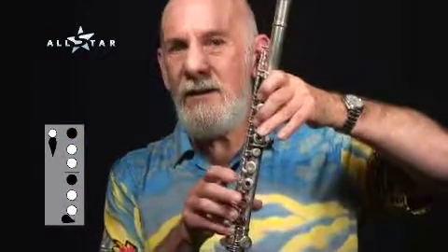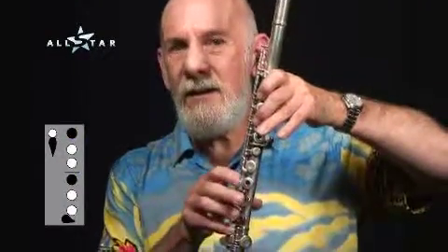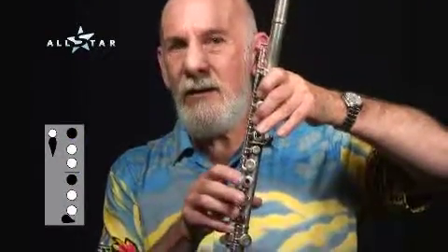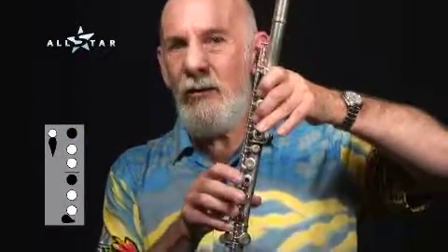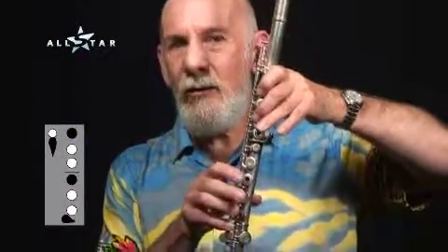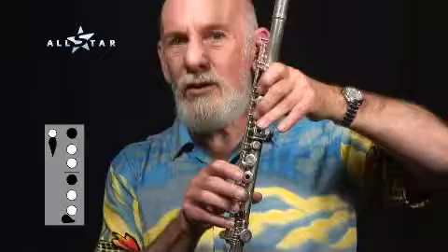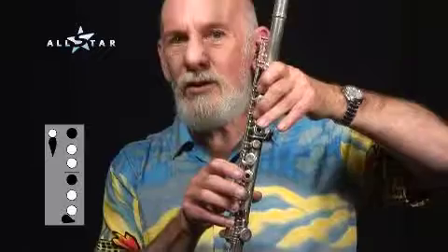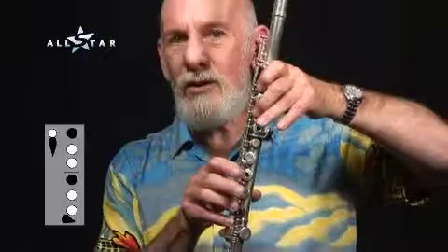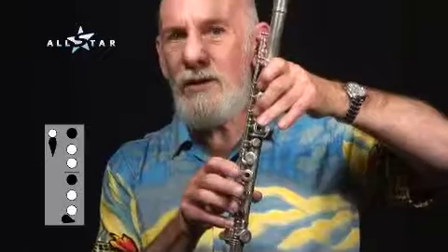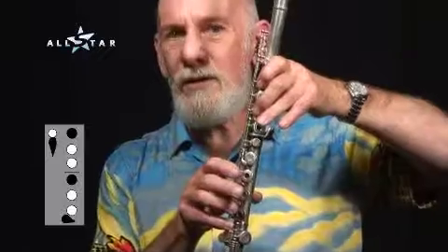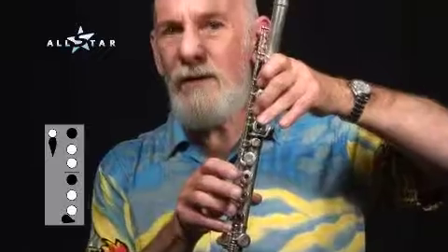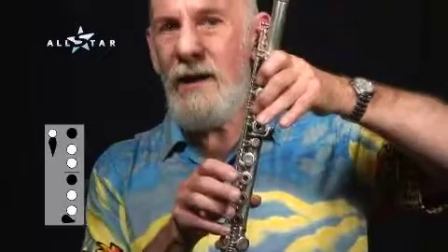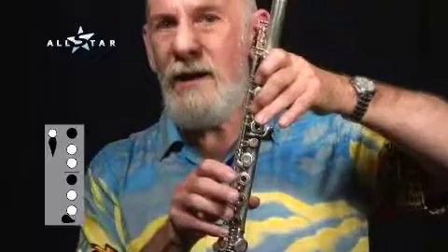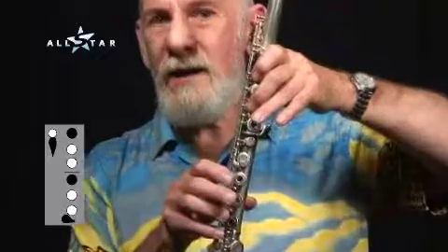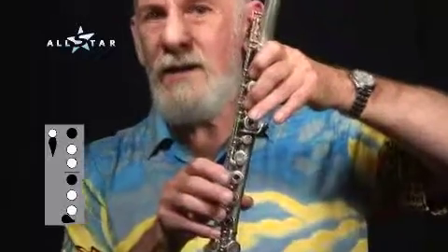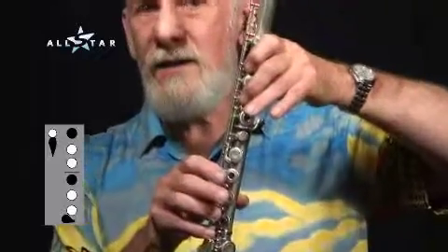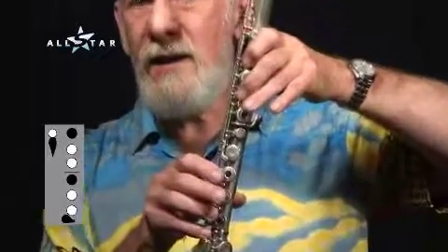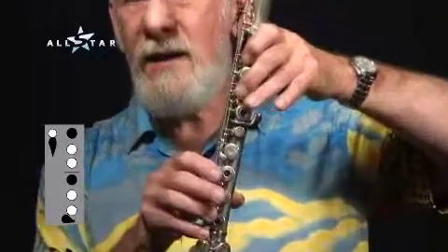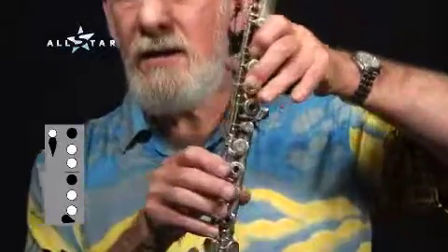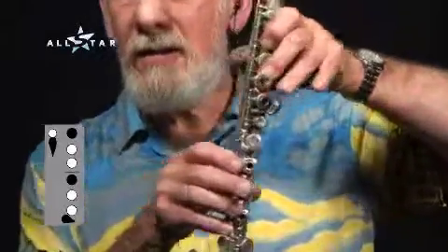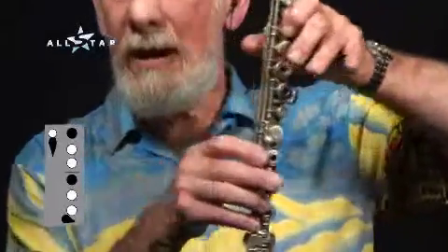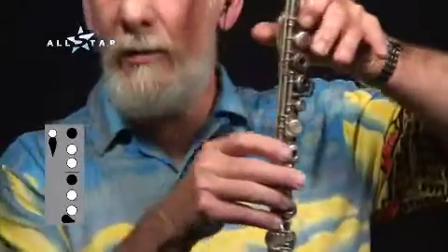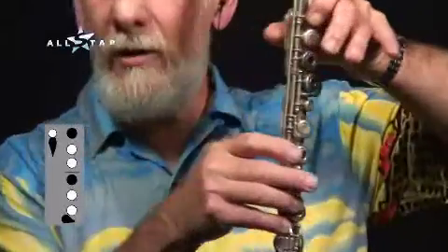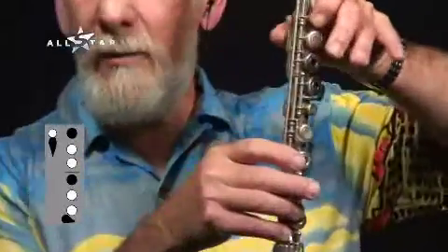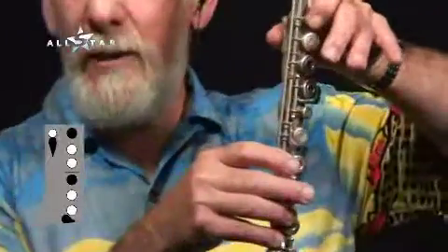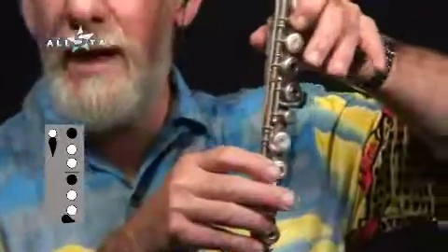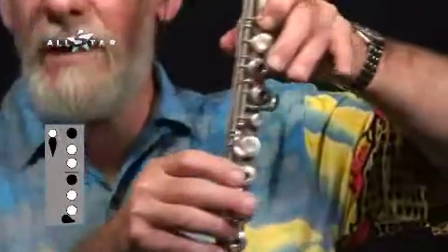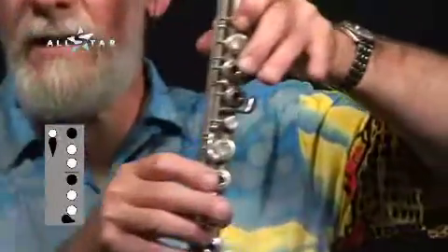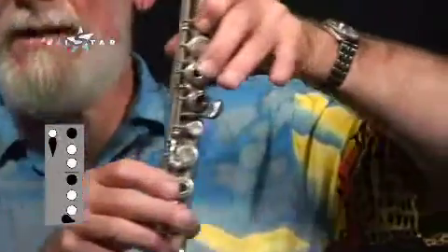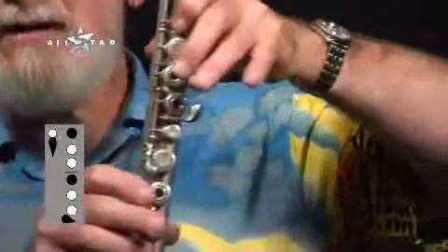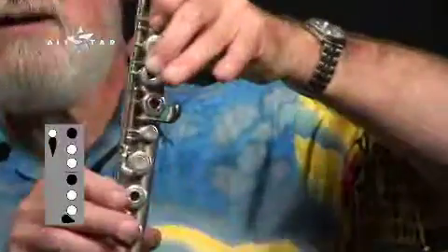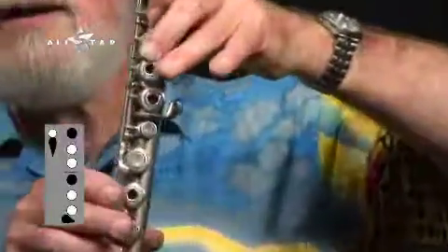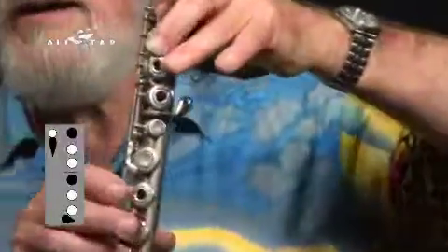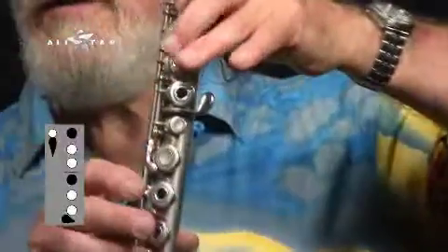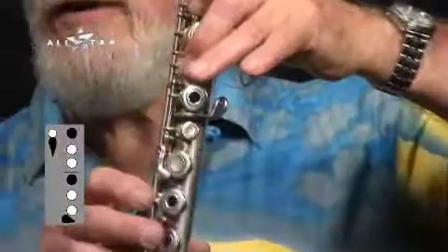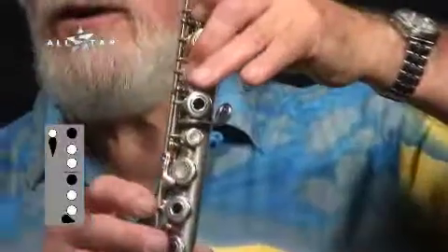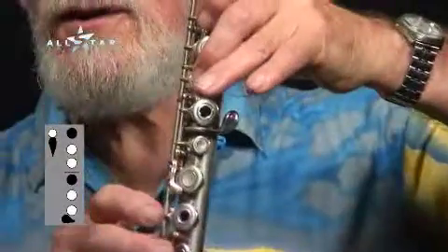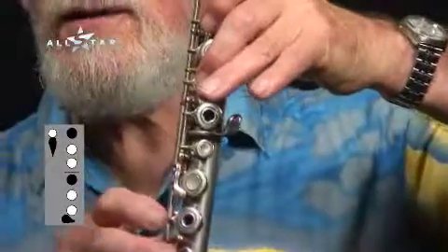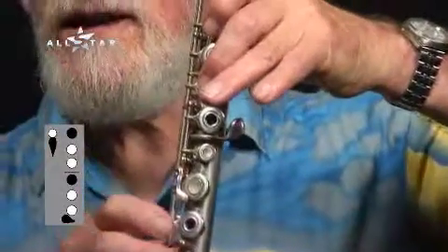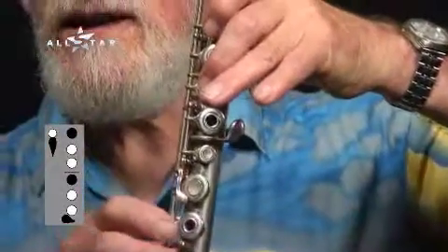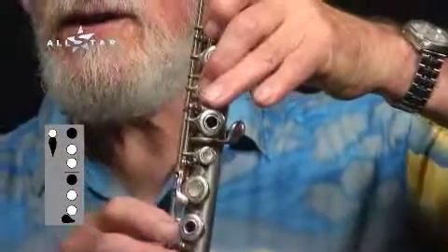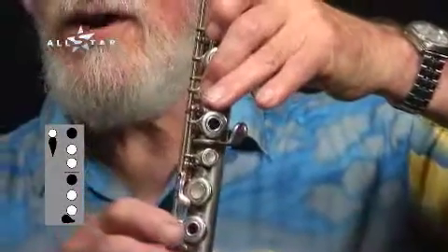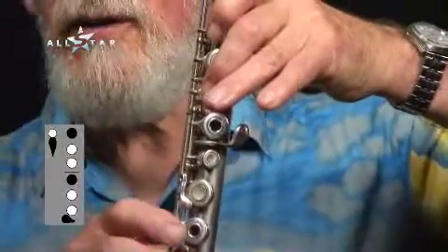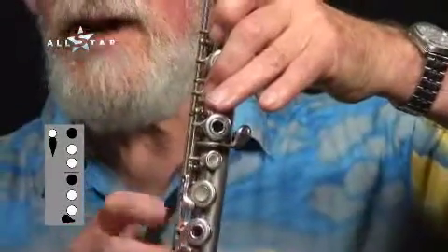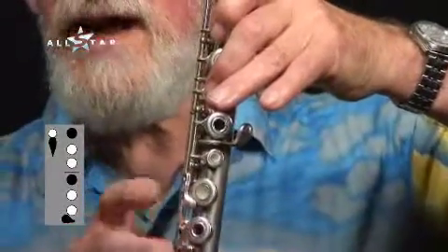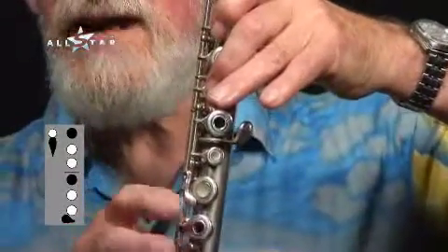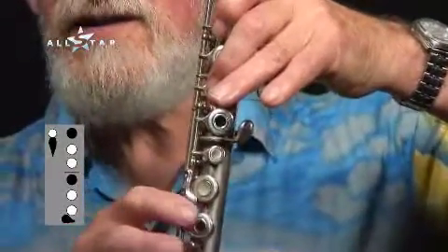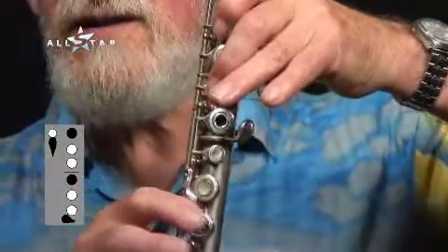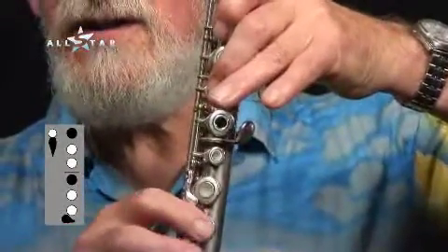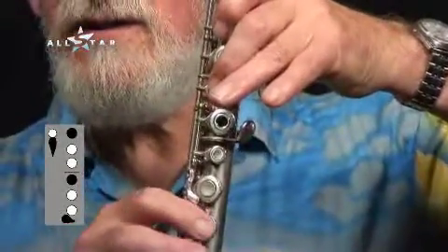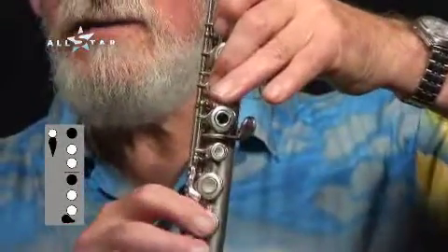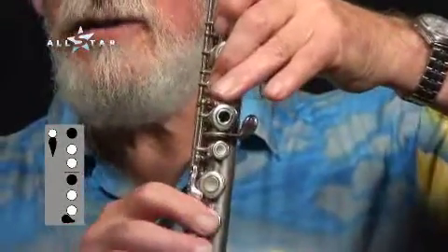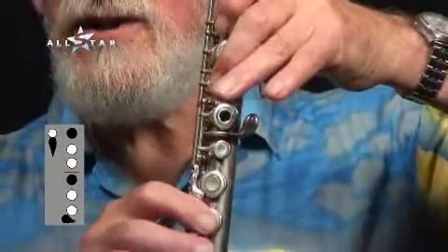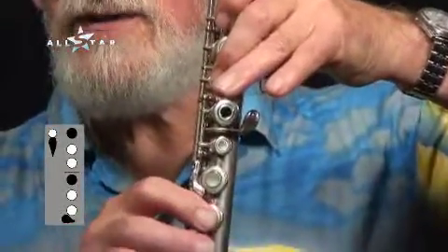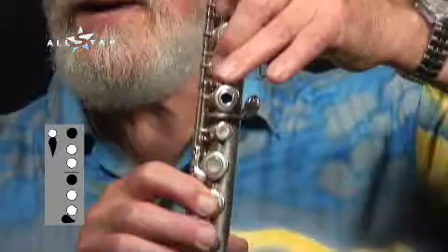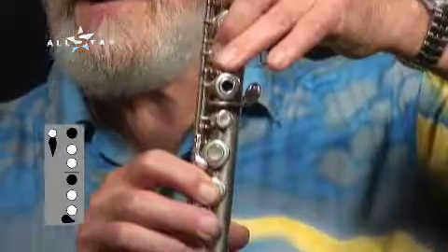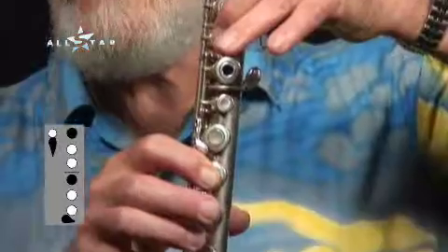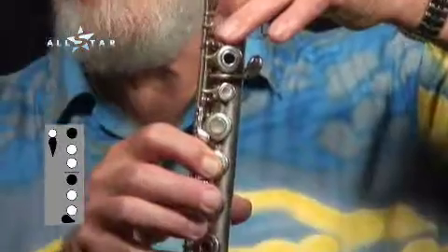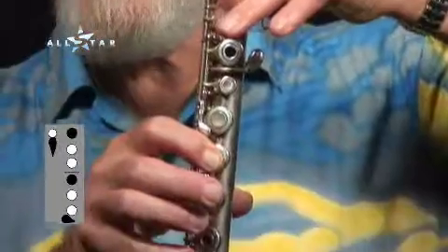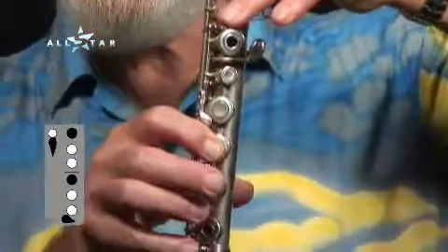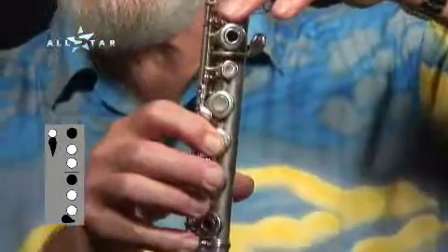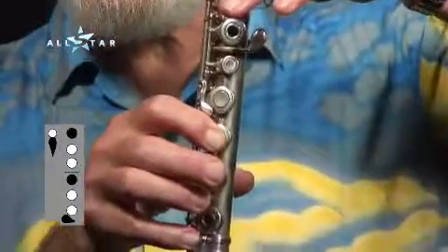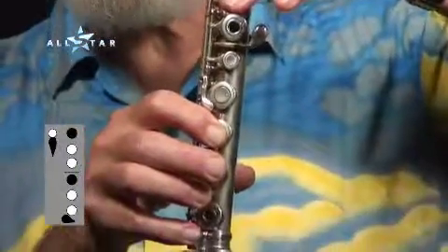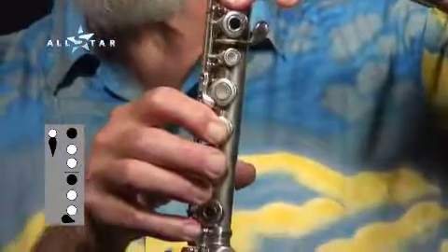And high B-flat, which is fingered: thumb on the back, first finger top hand, first finger bottom hand.